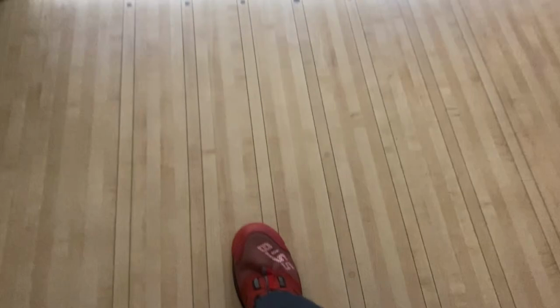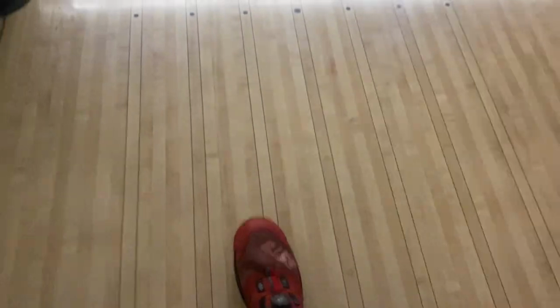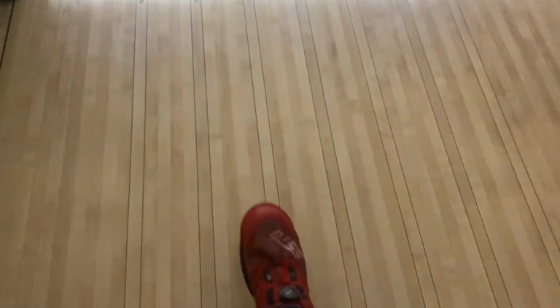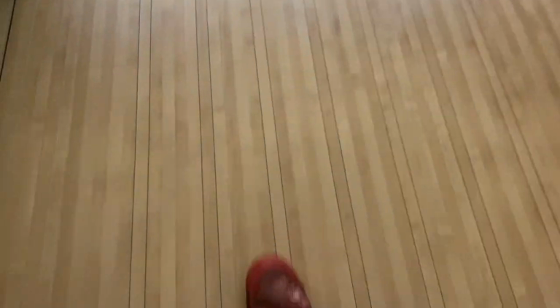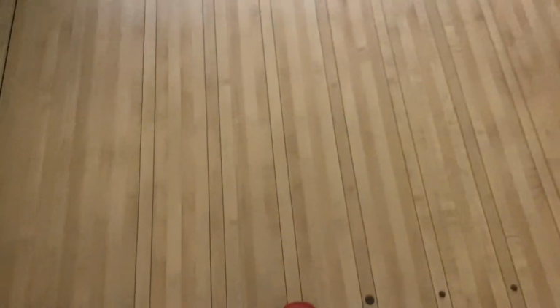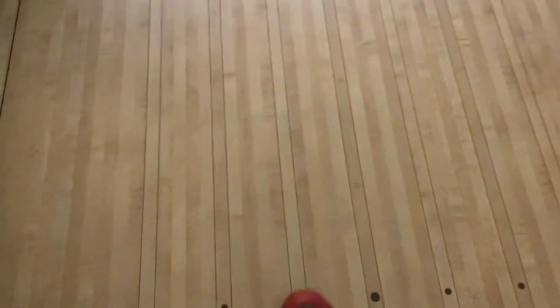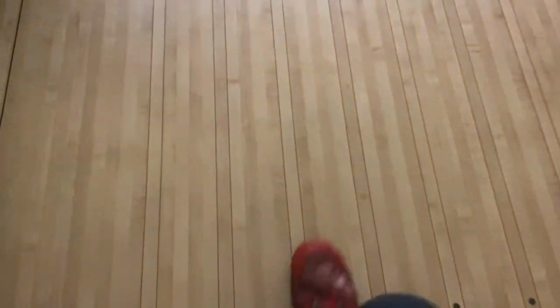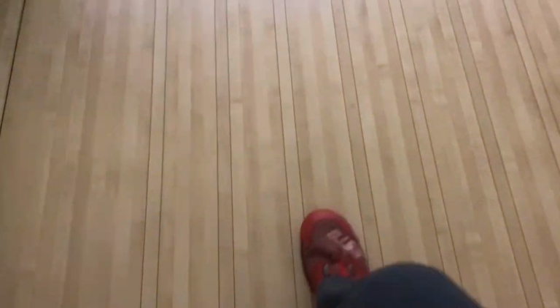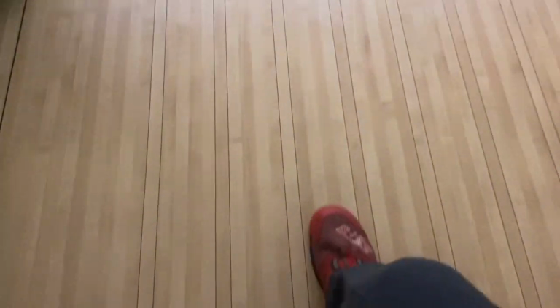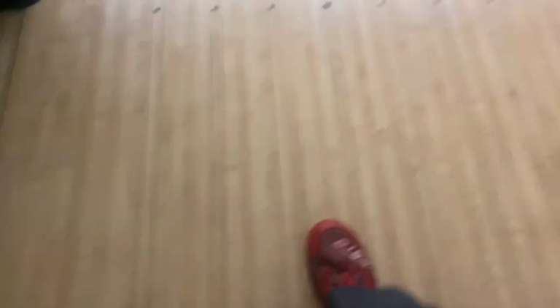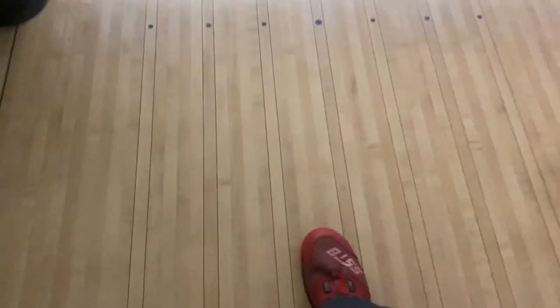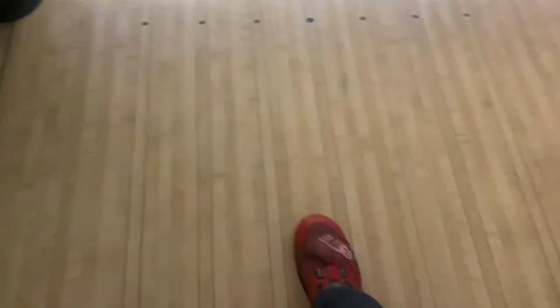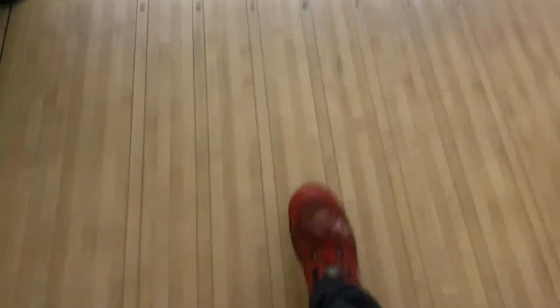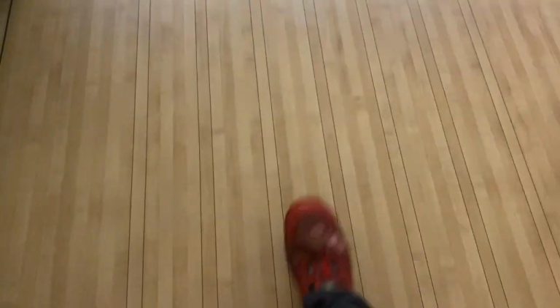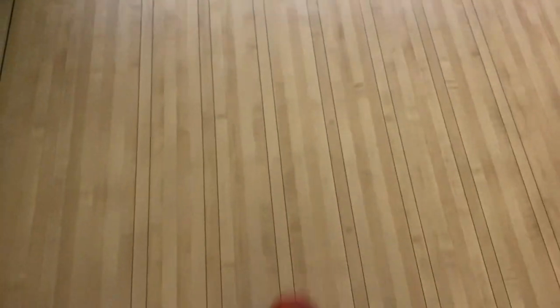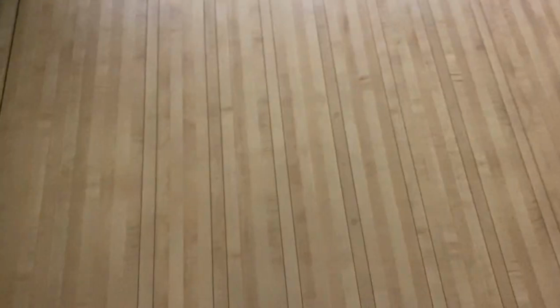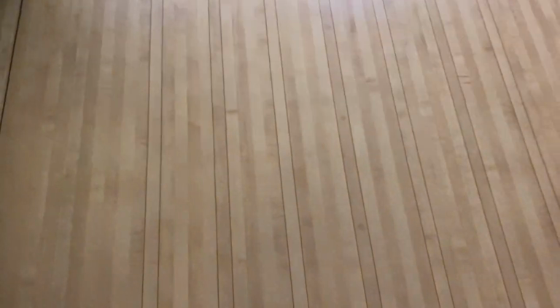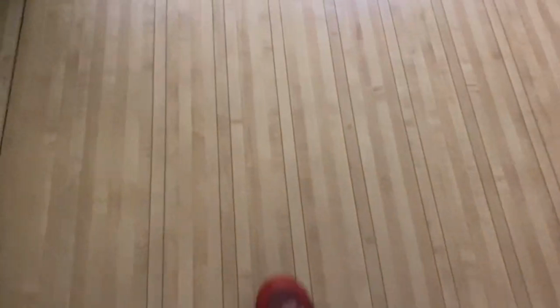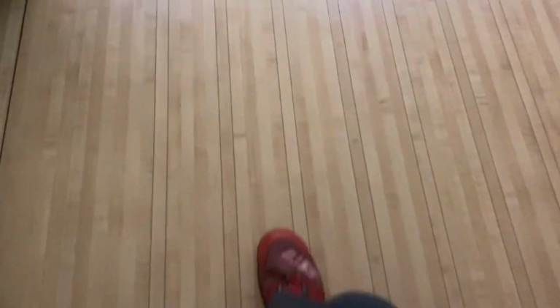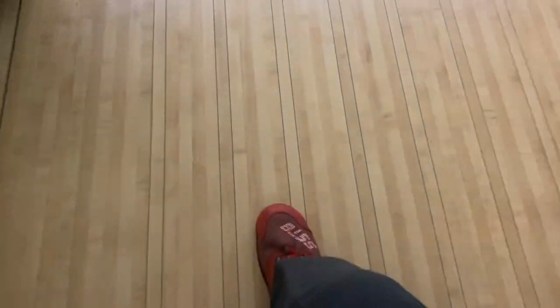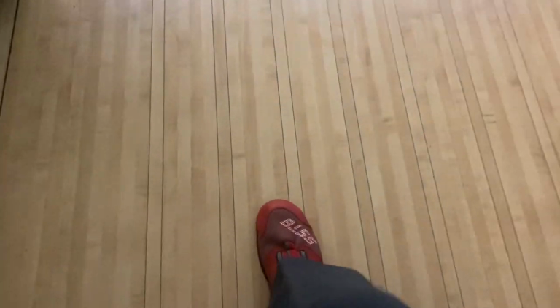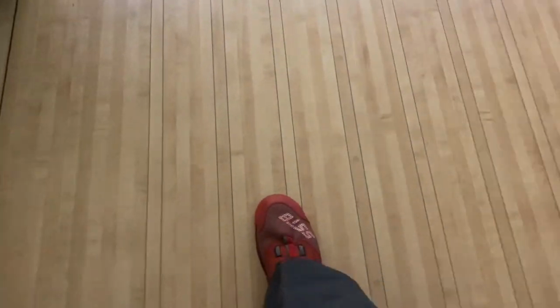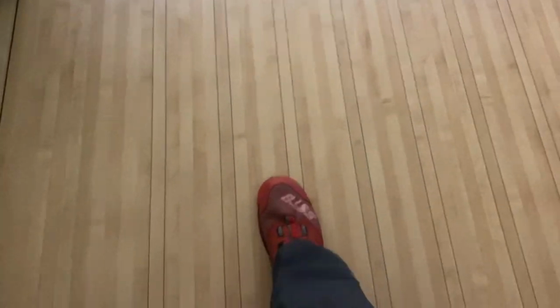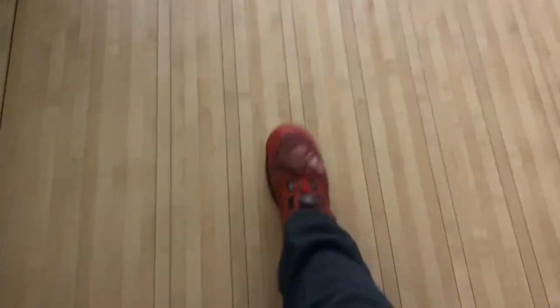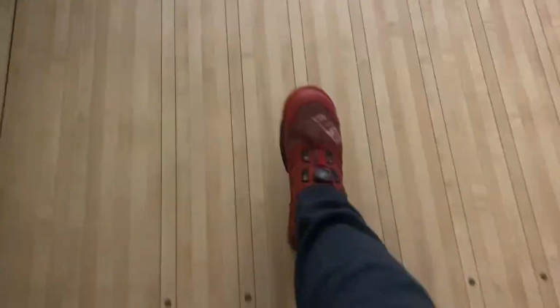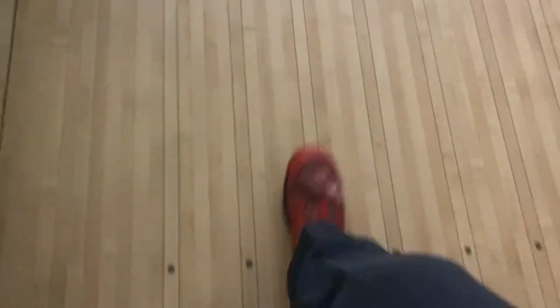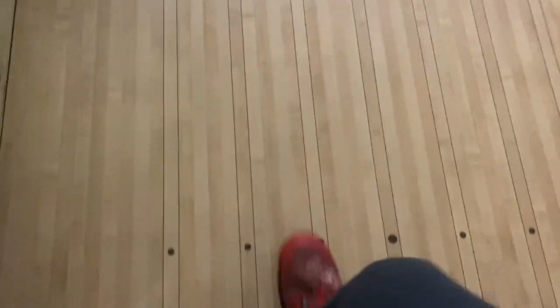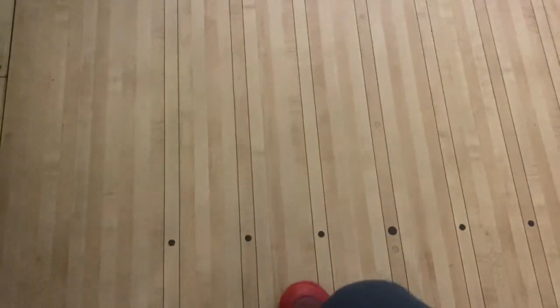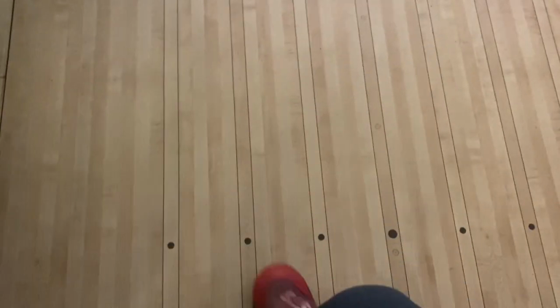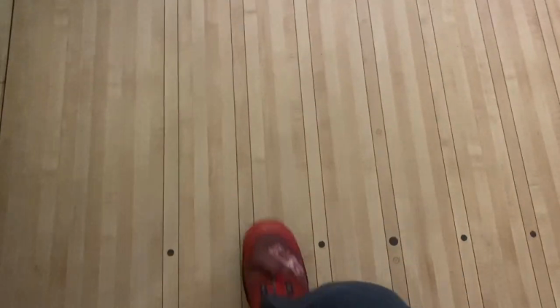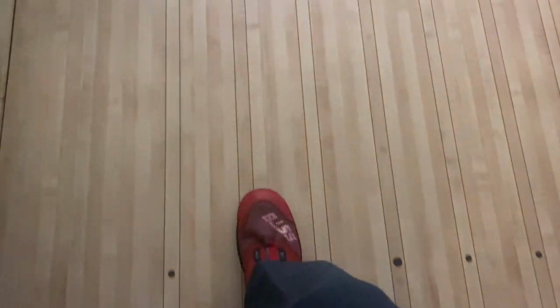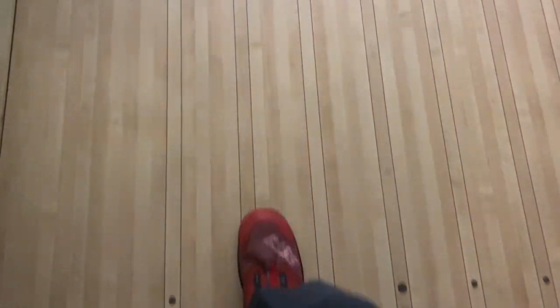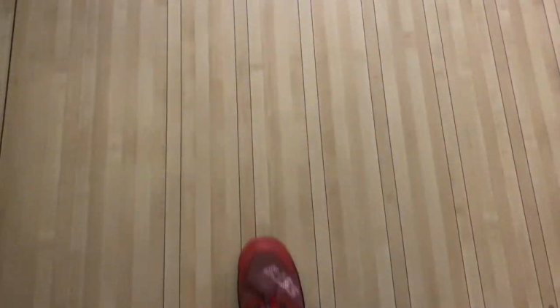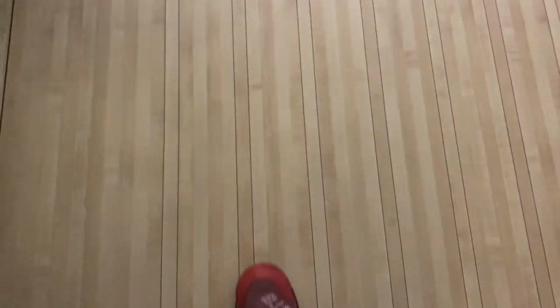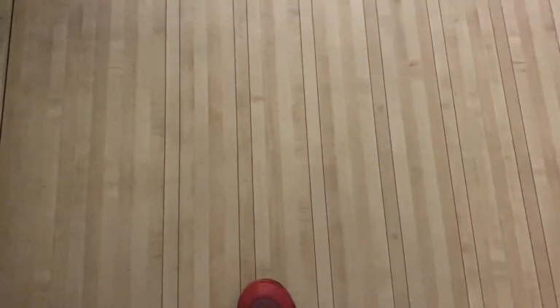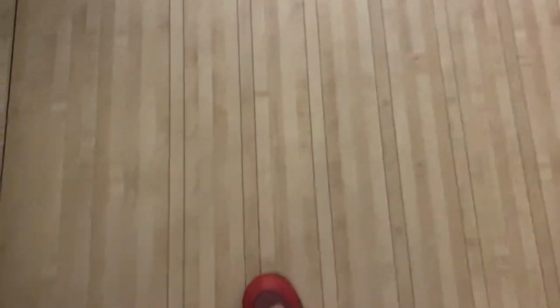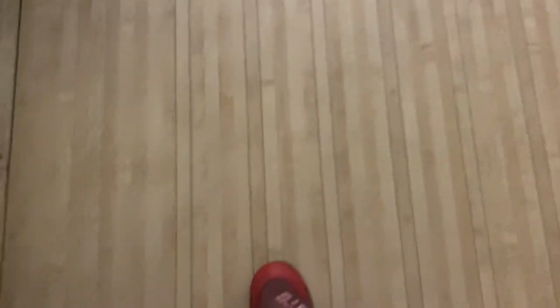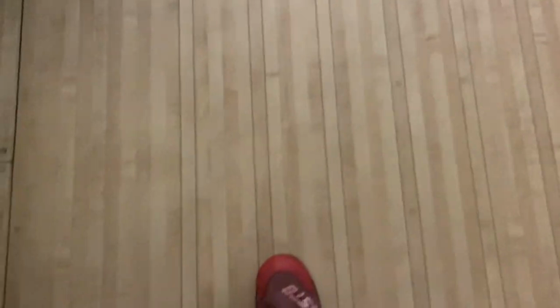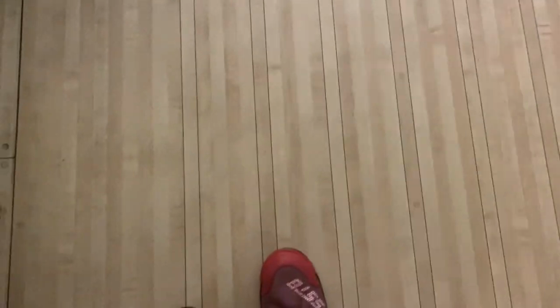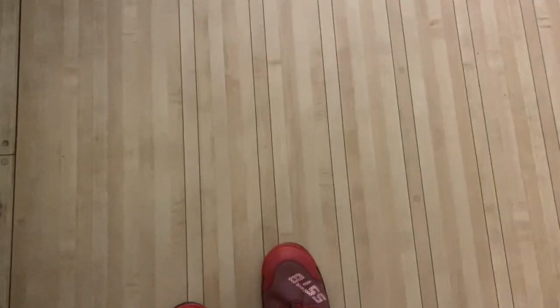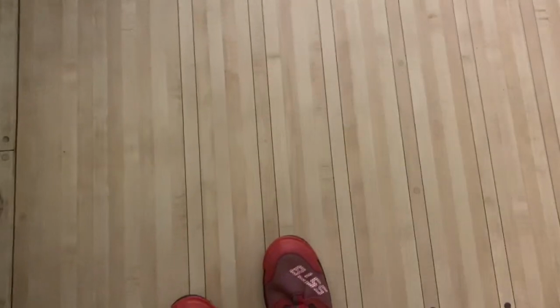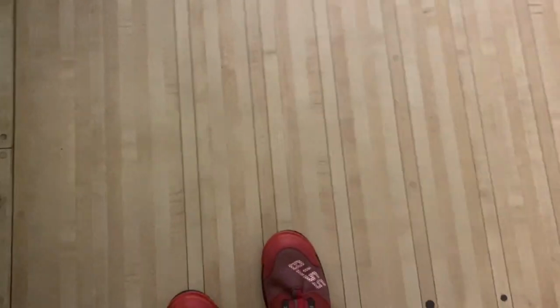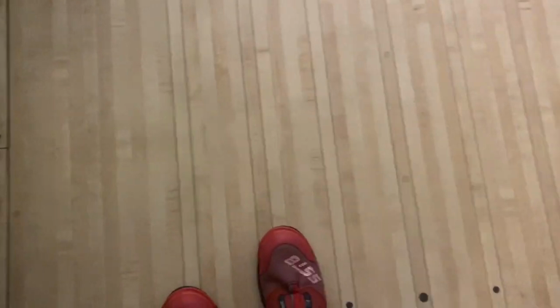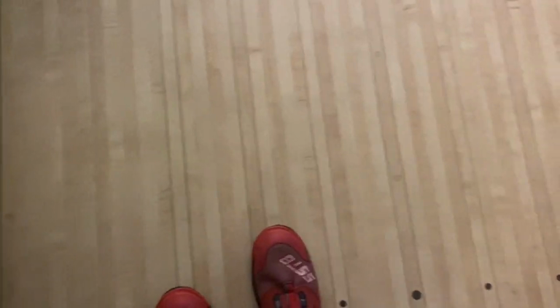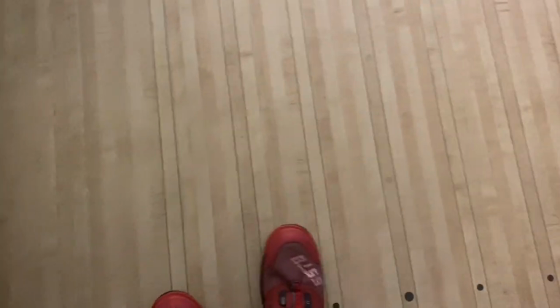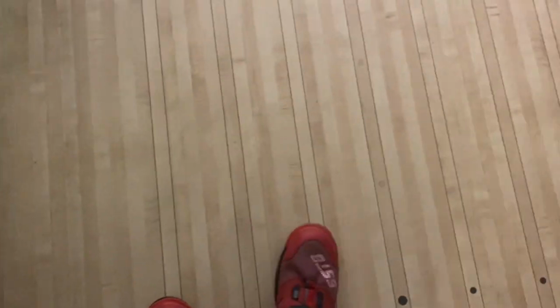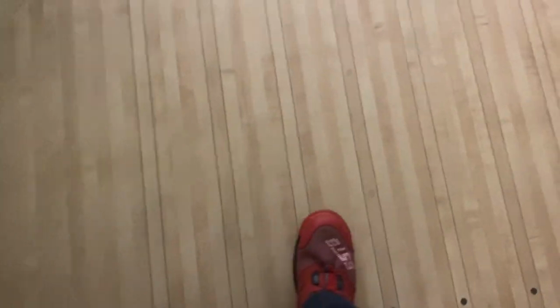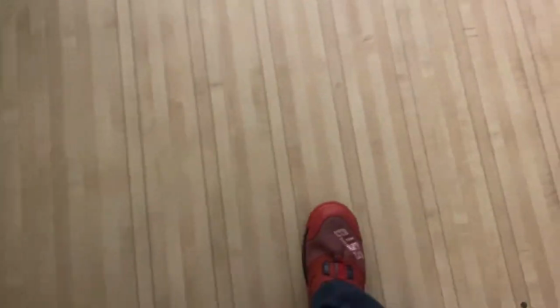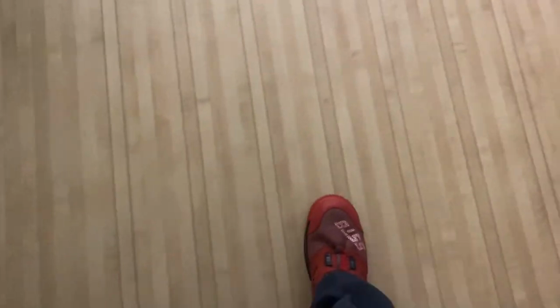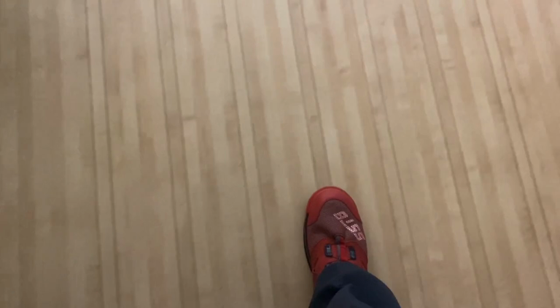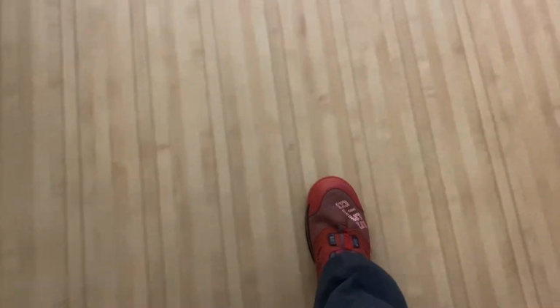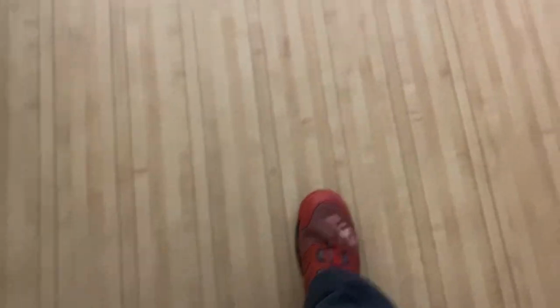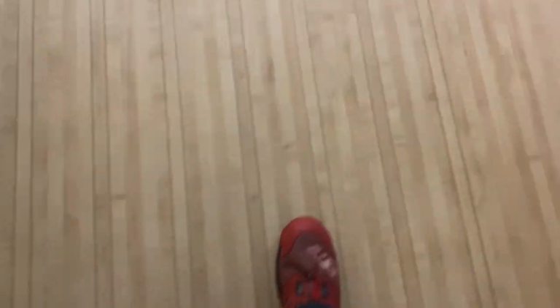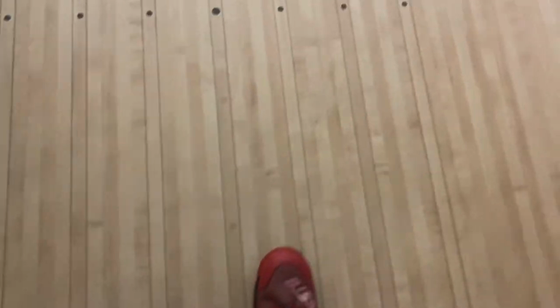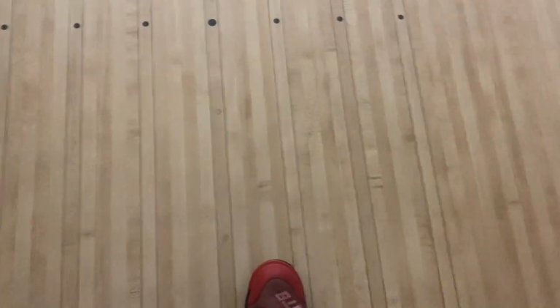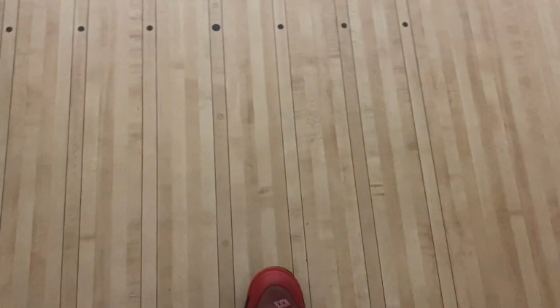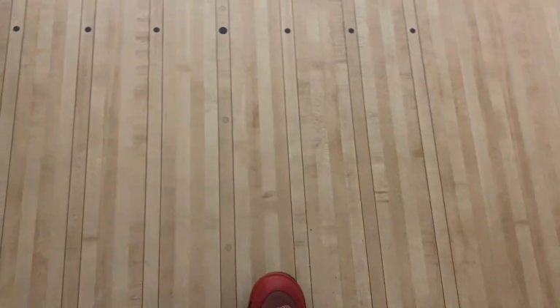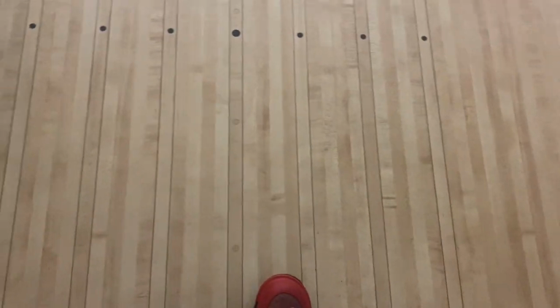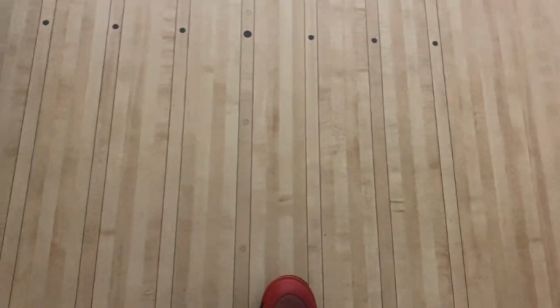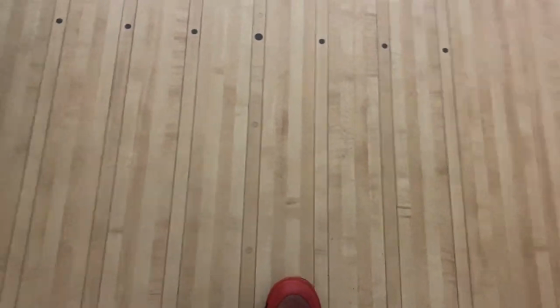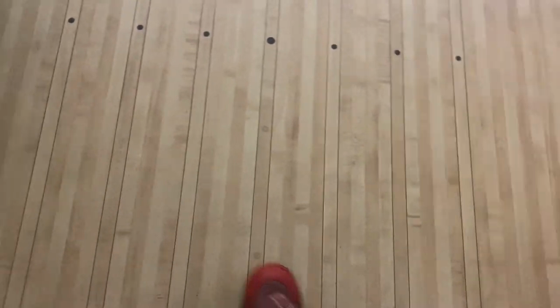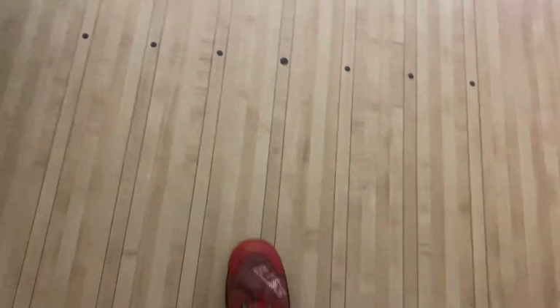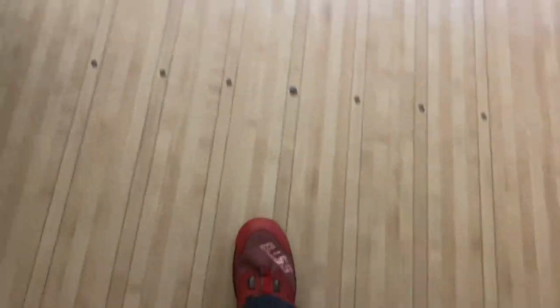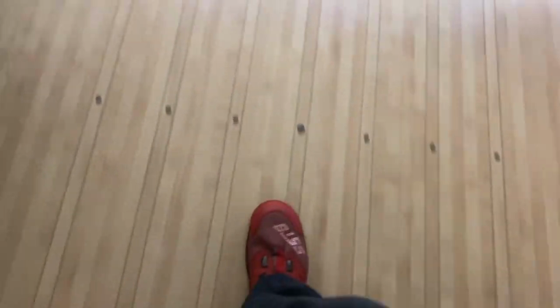I promised y'all a little bit more of a review on the Dexter SST8 Boa Red Shoes, so let's get to it.